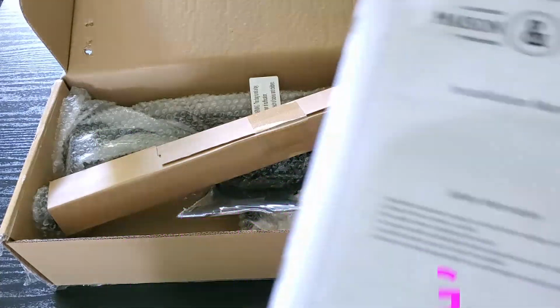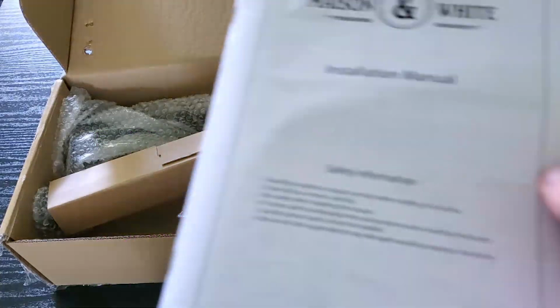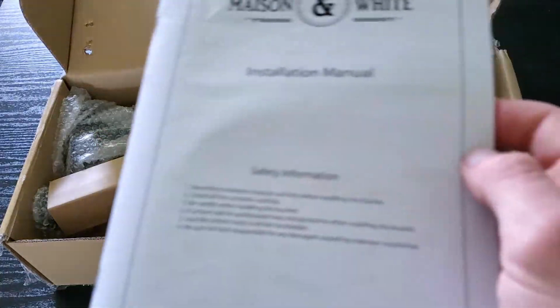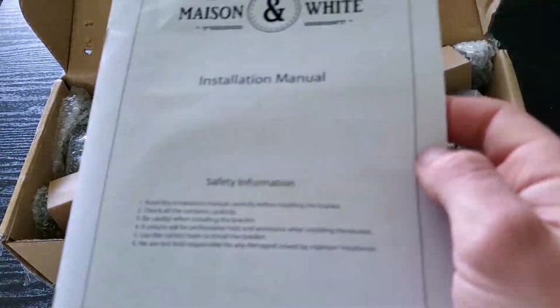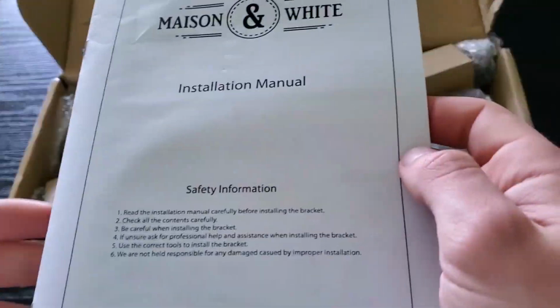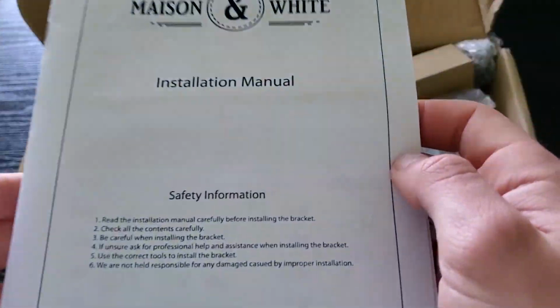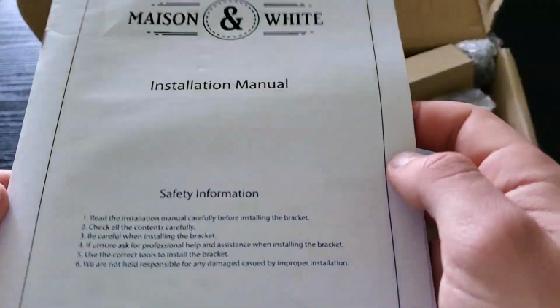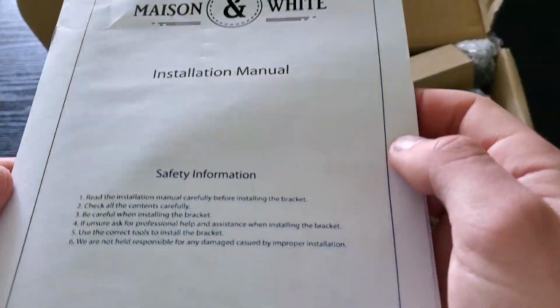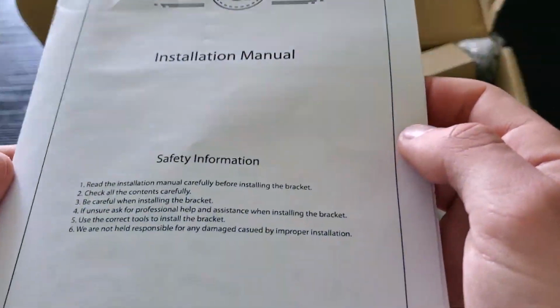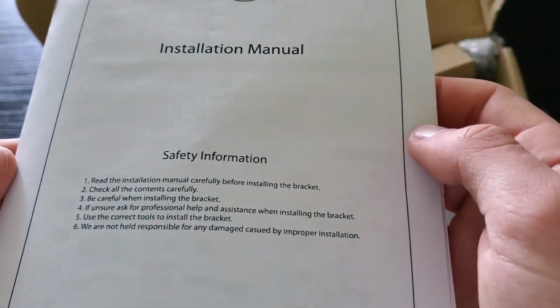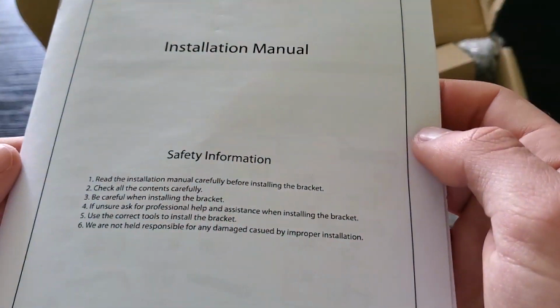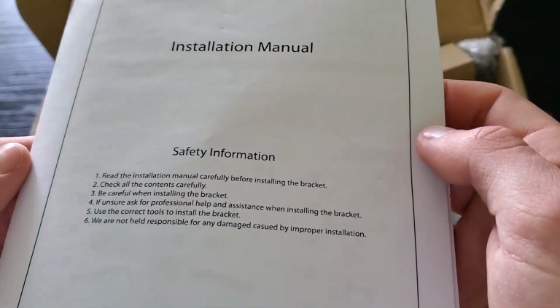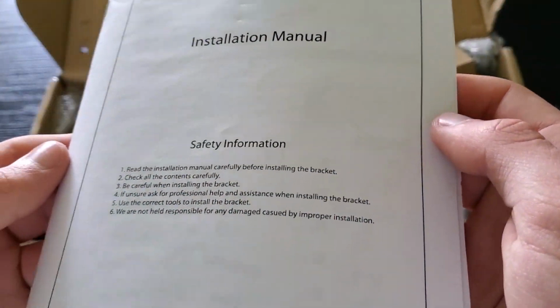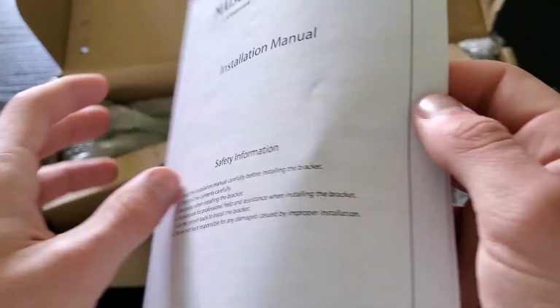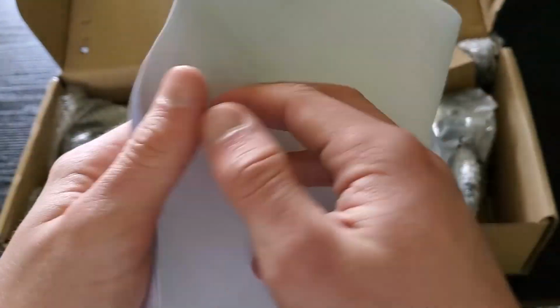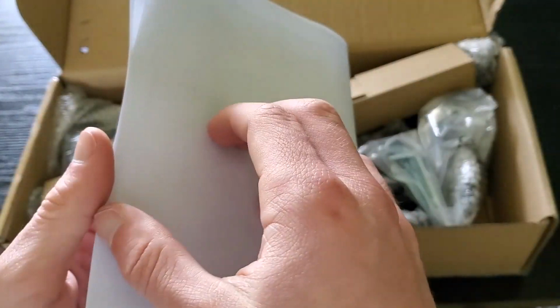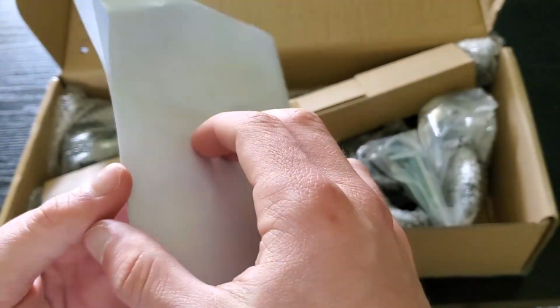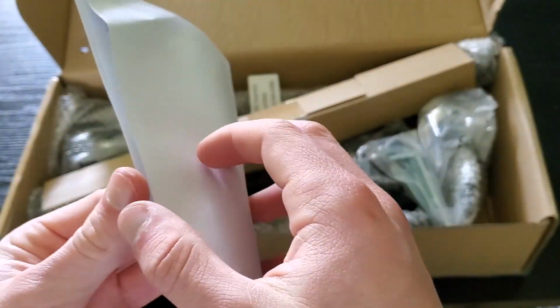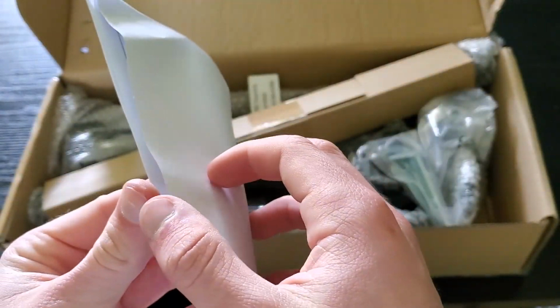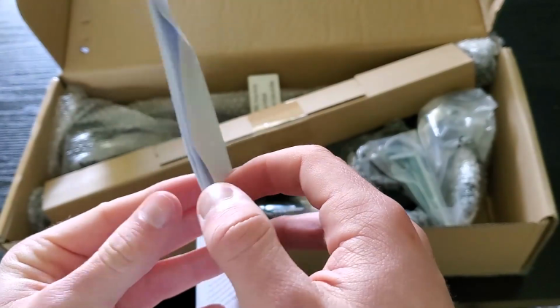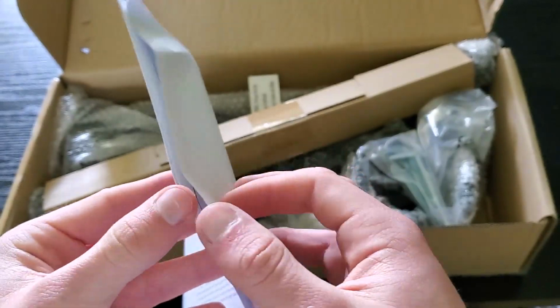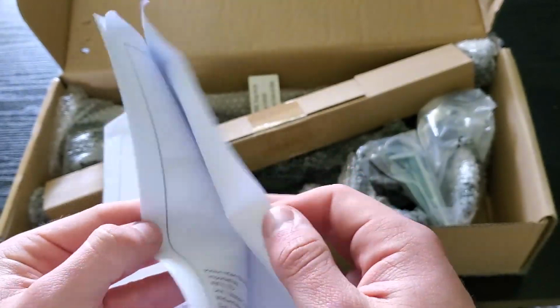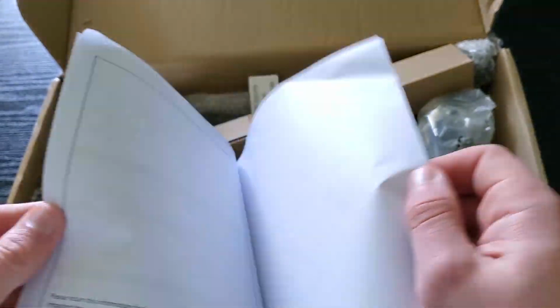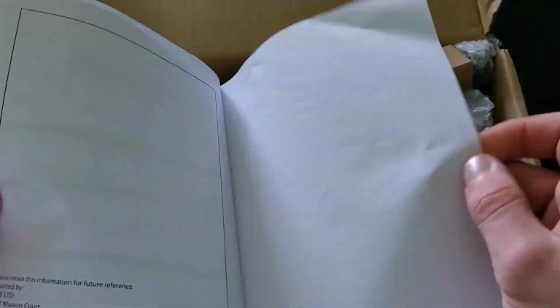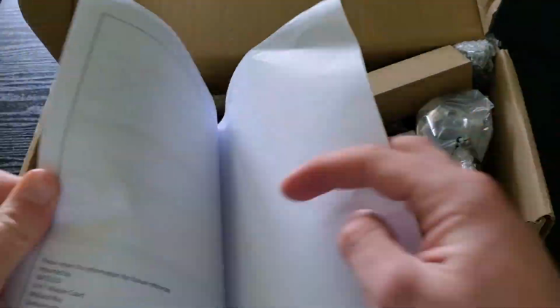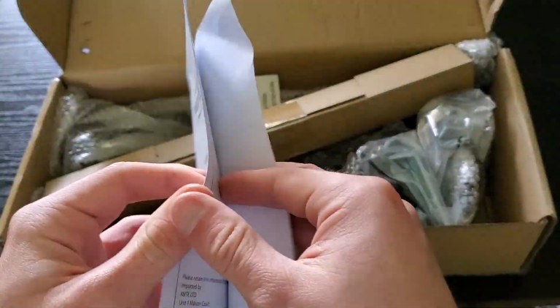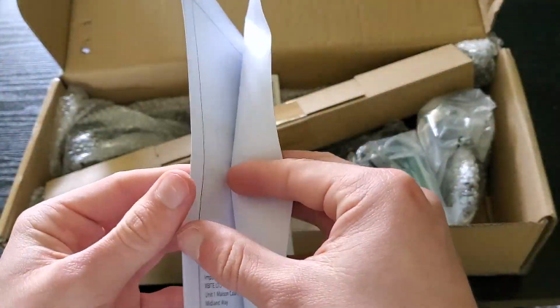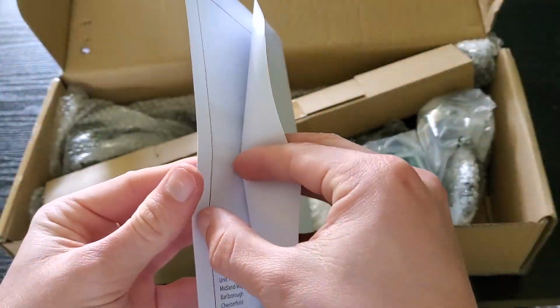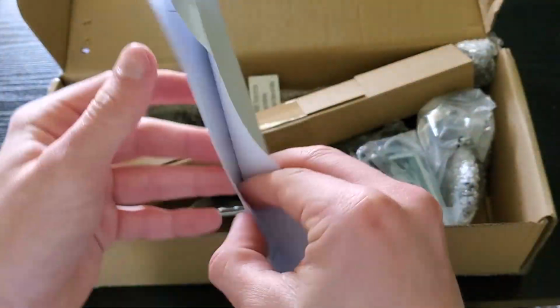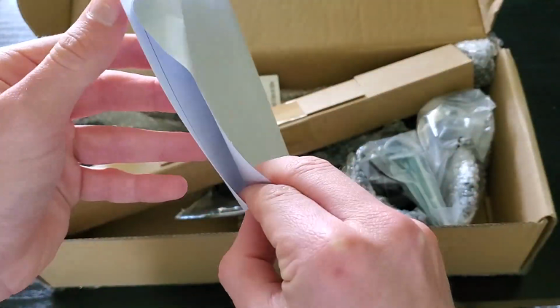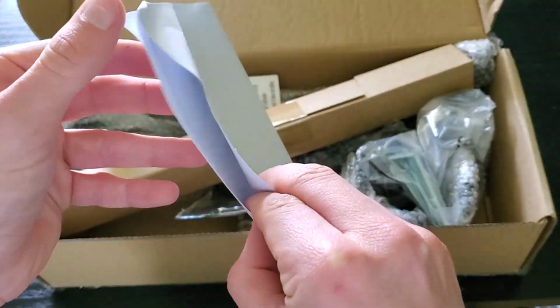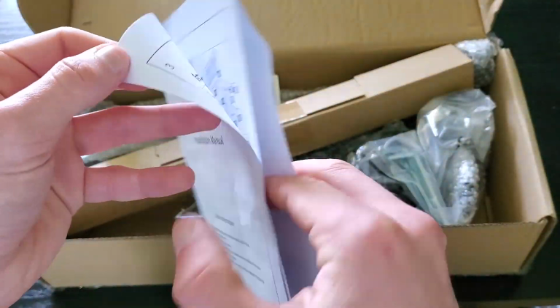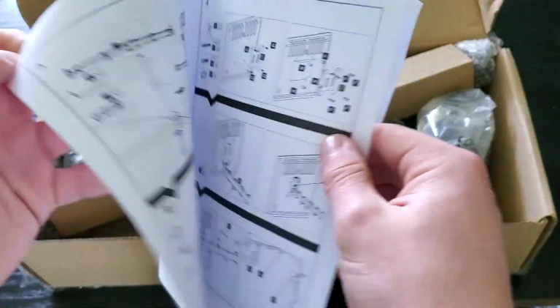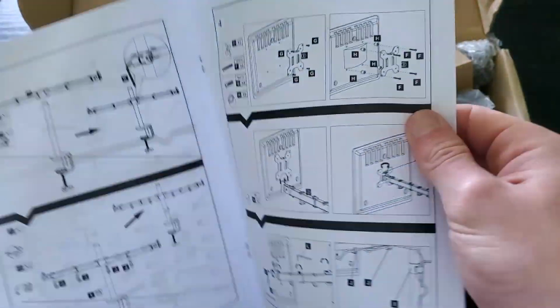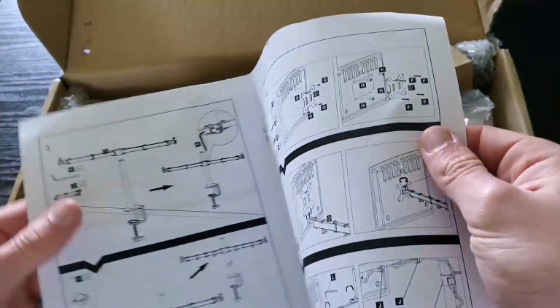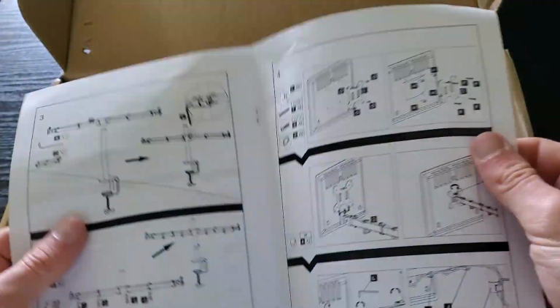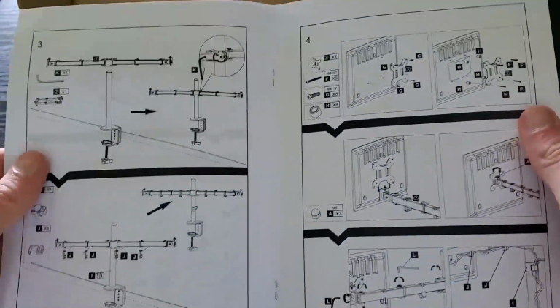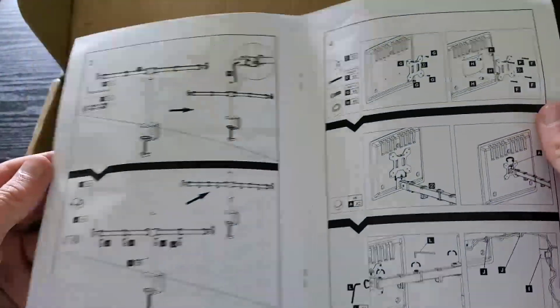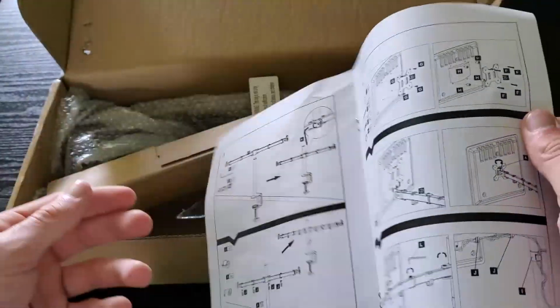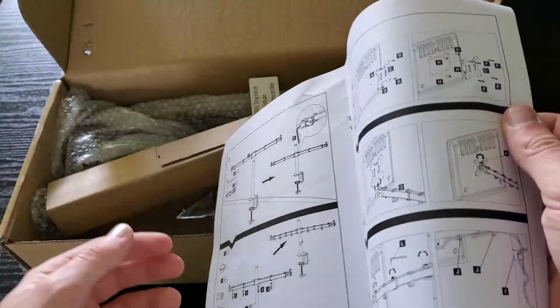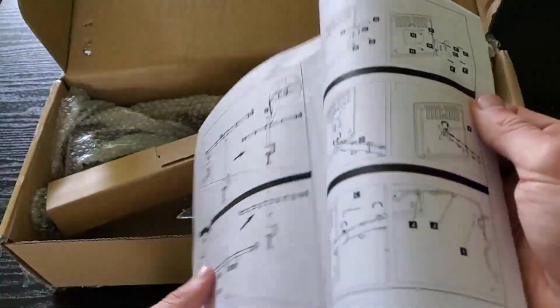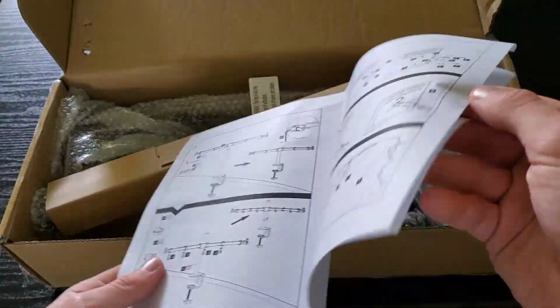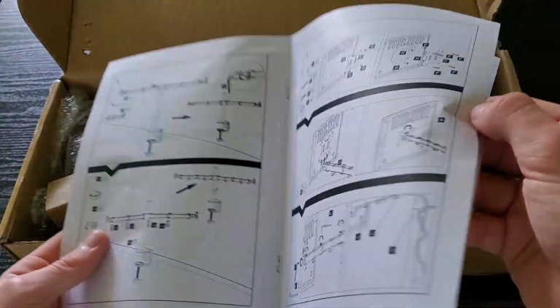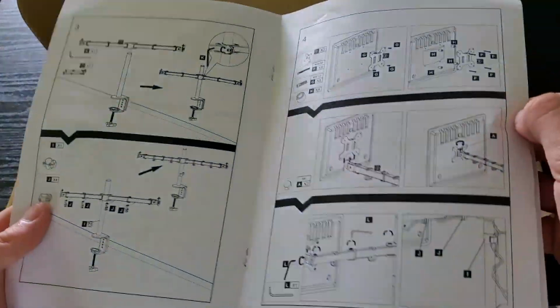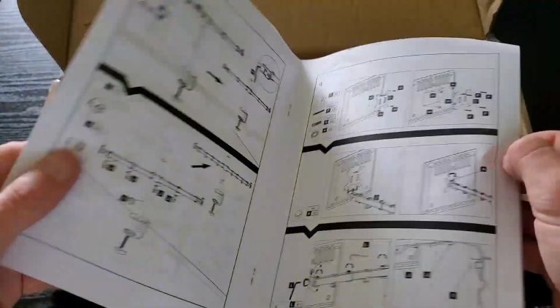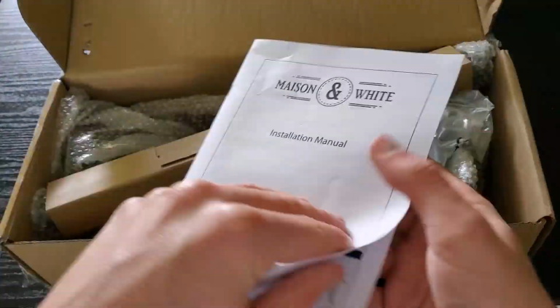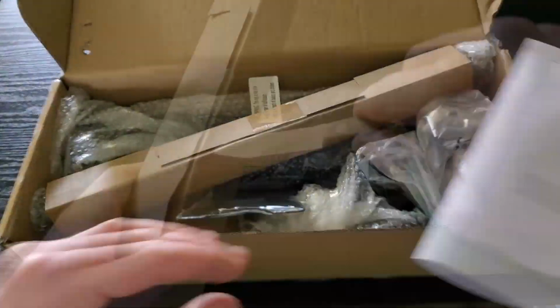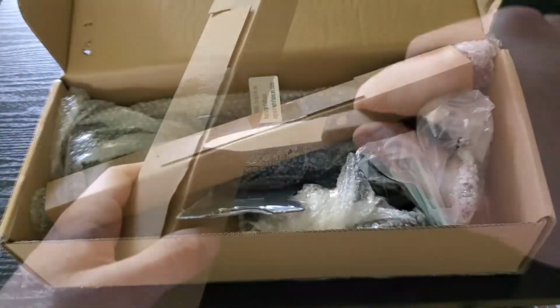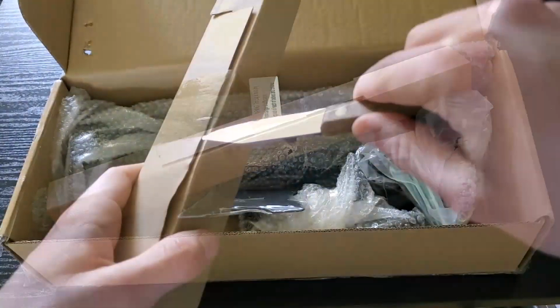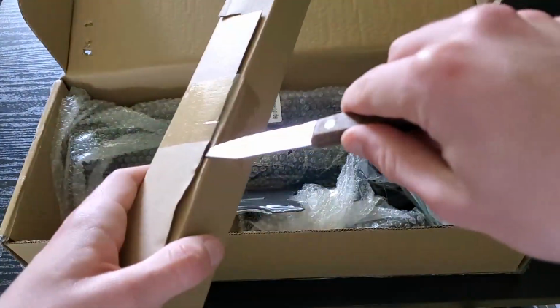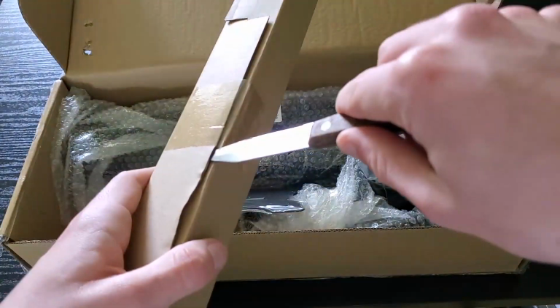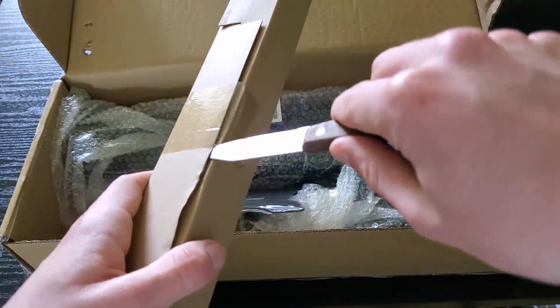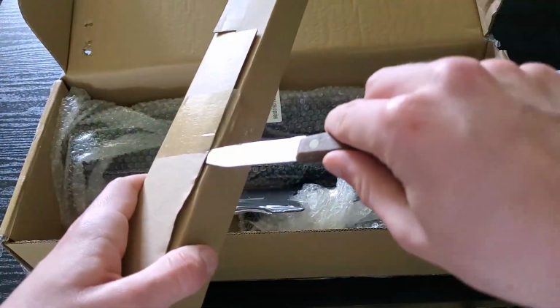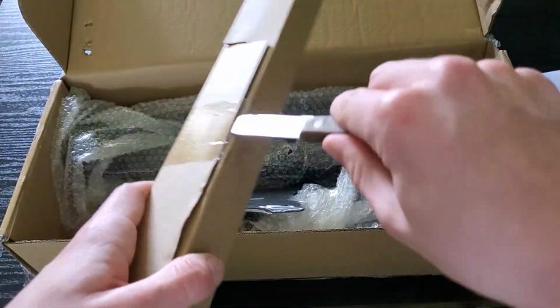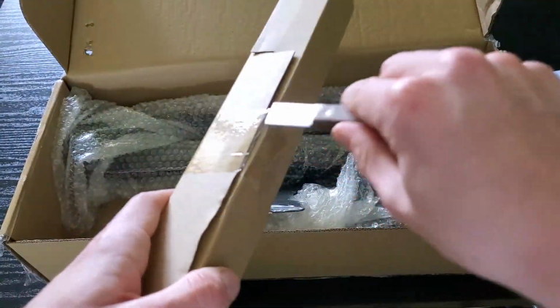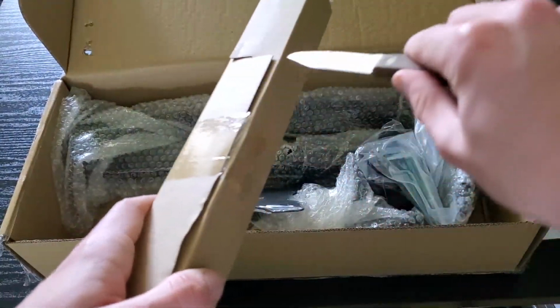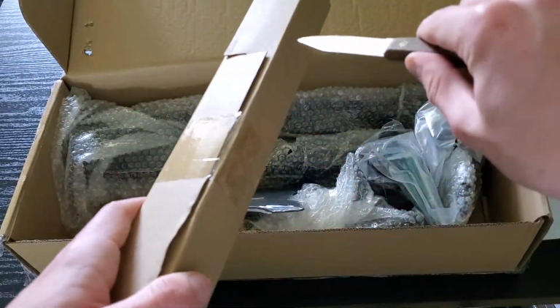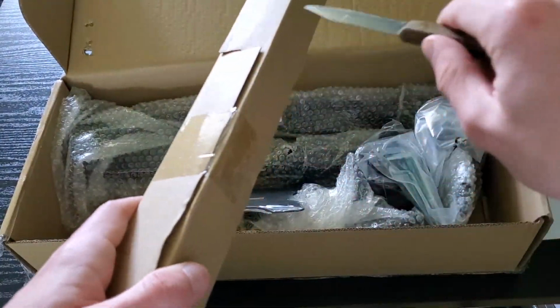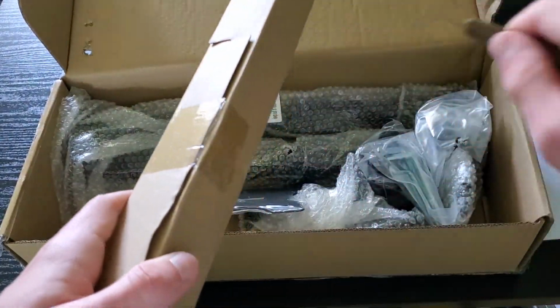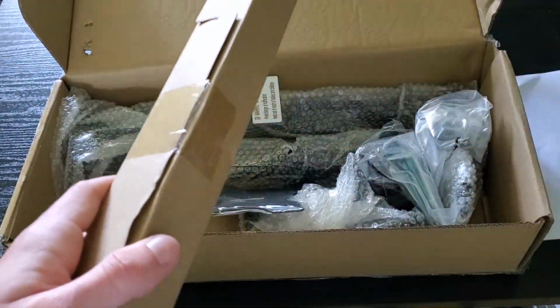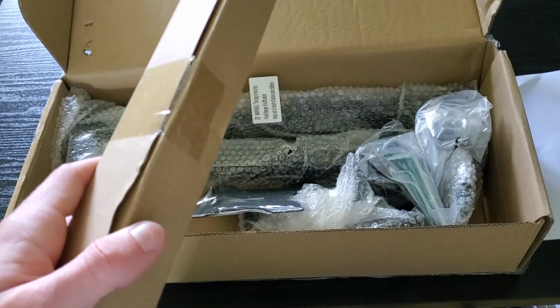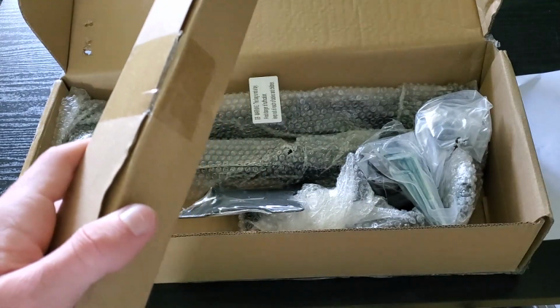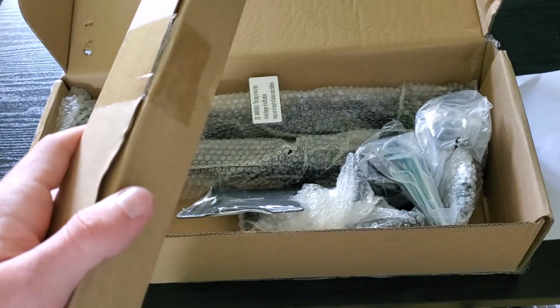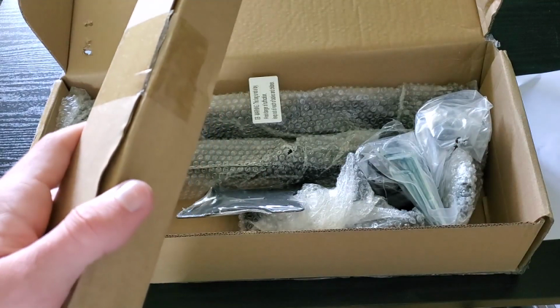Okay guys, so first of all we are going to unbox this monitor arm to see what we have here, and then we are going to see how to assemble it.